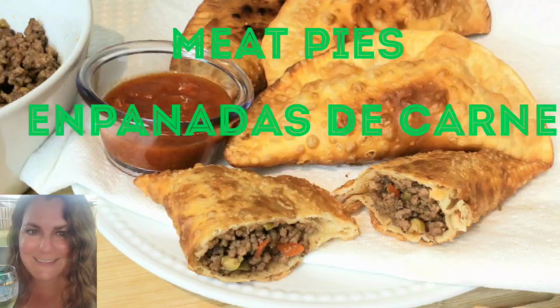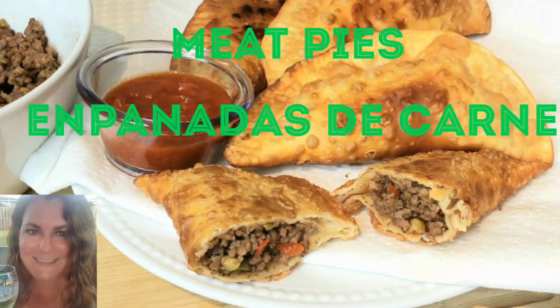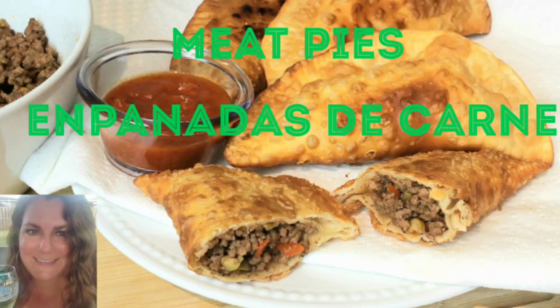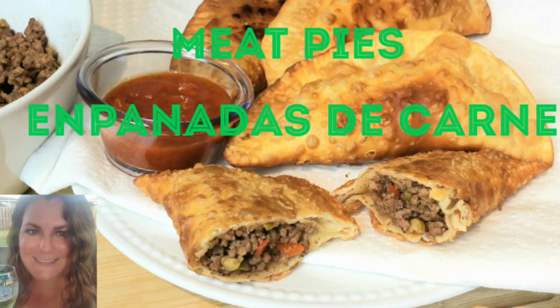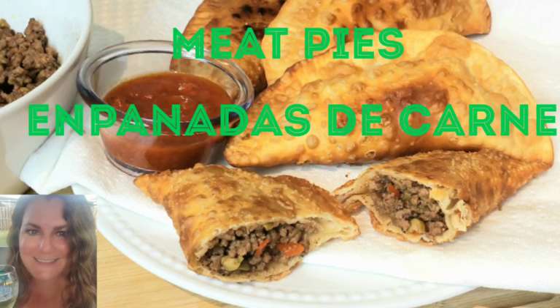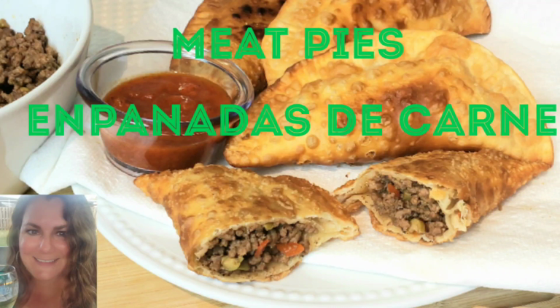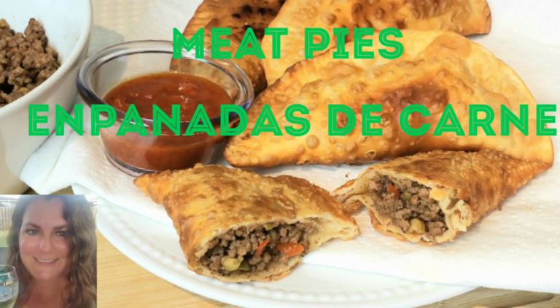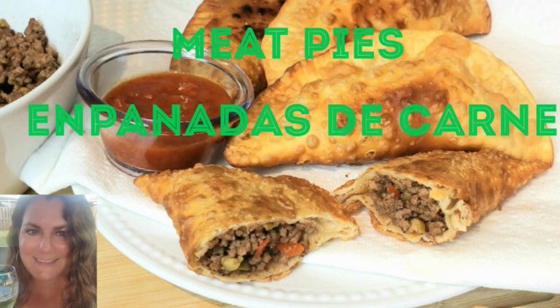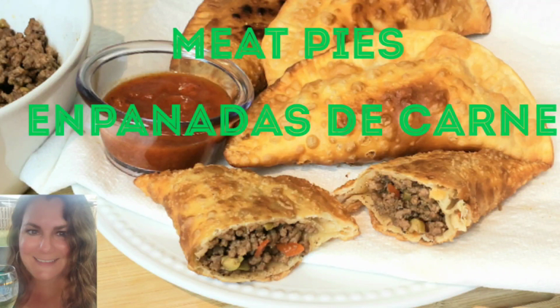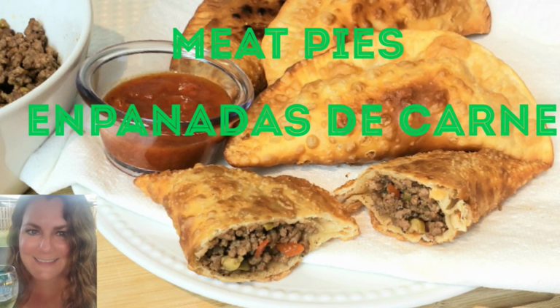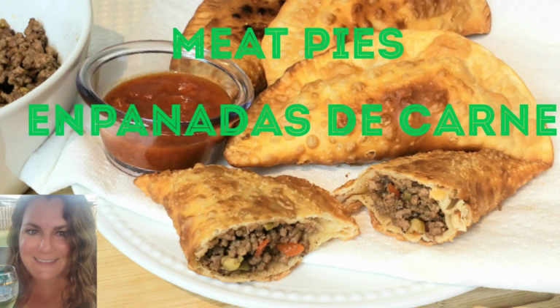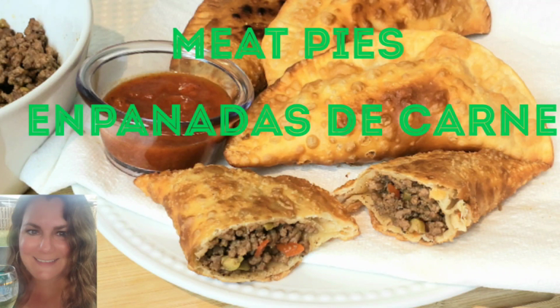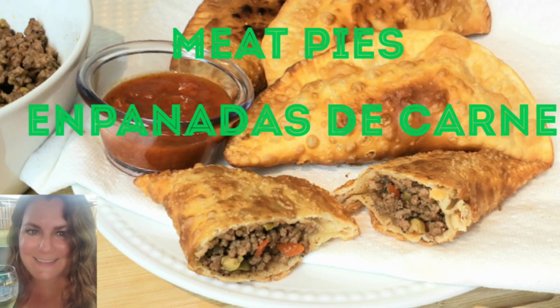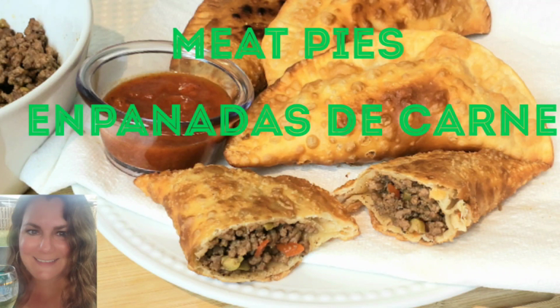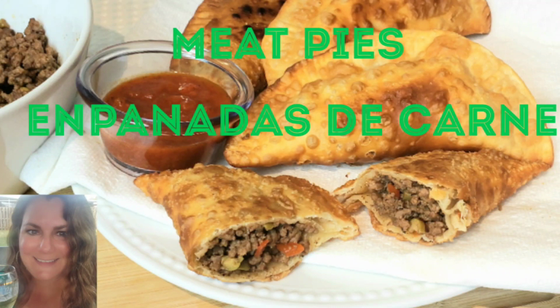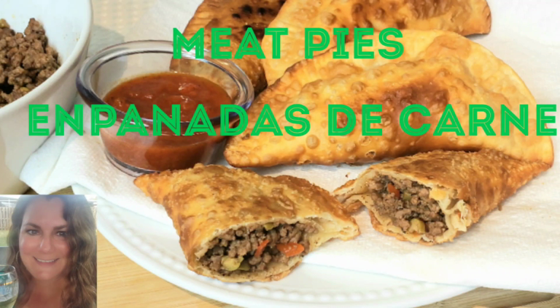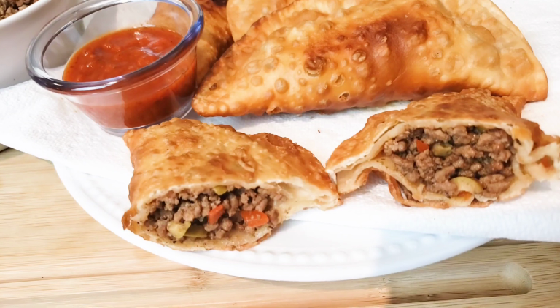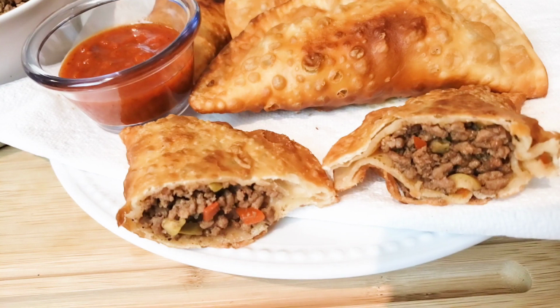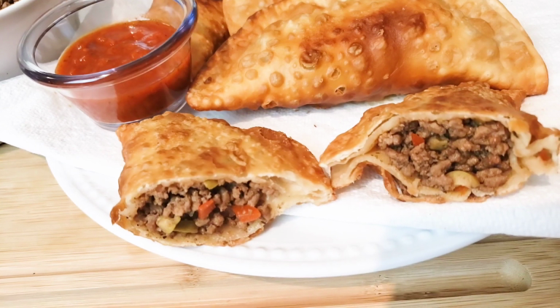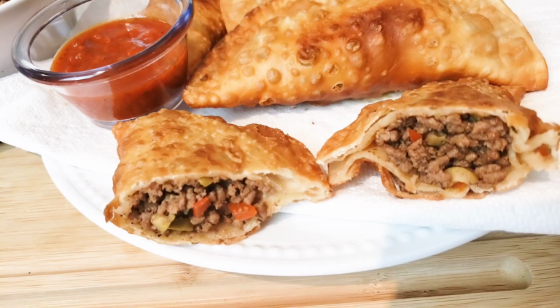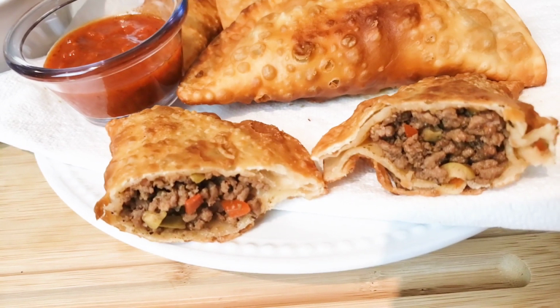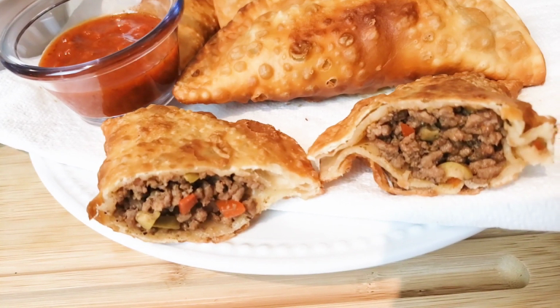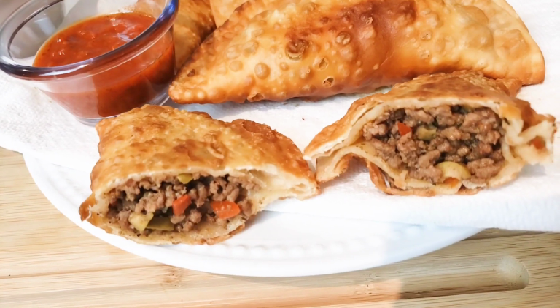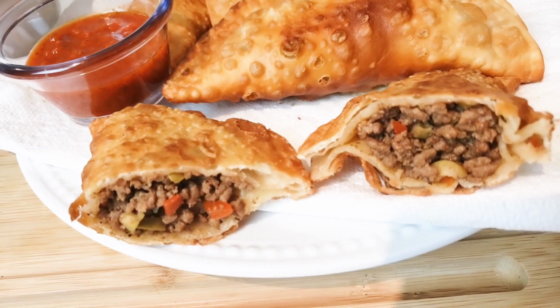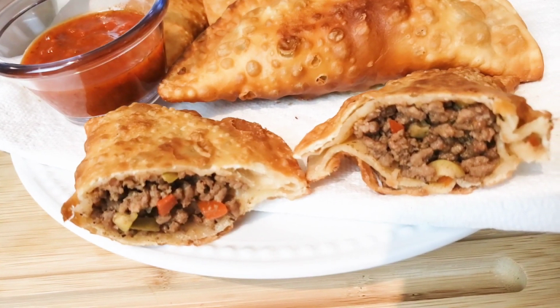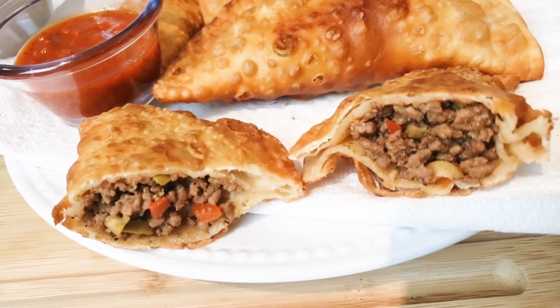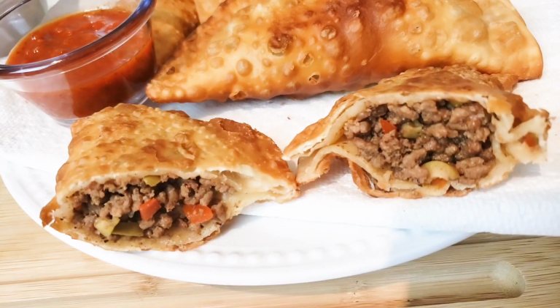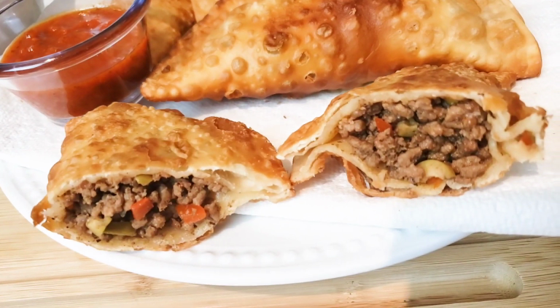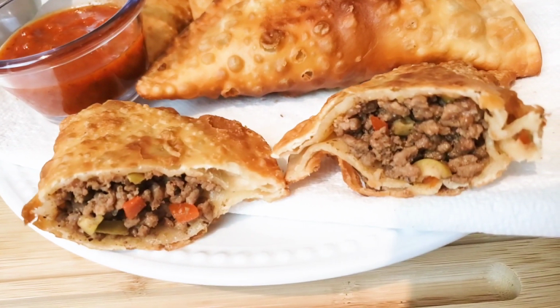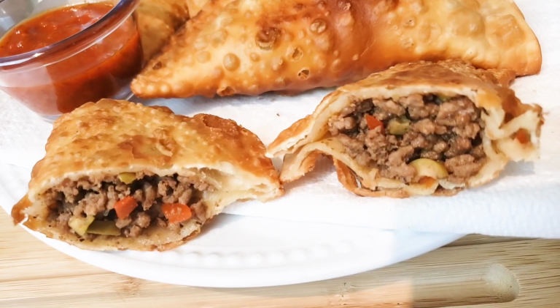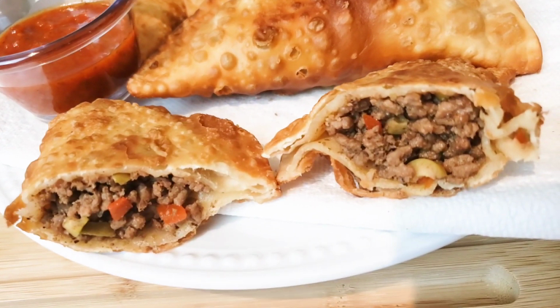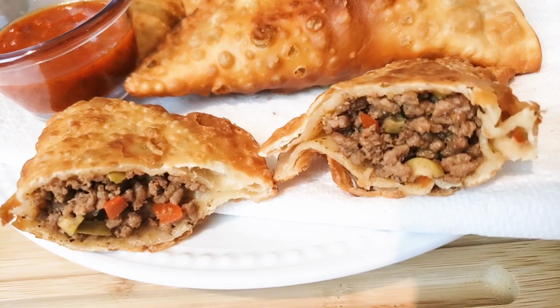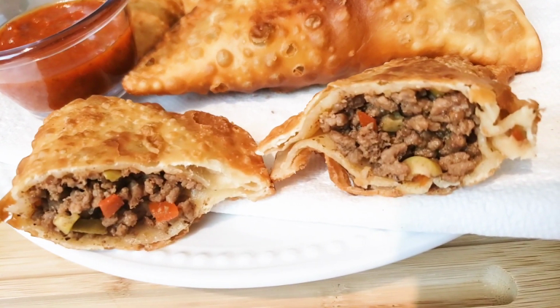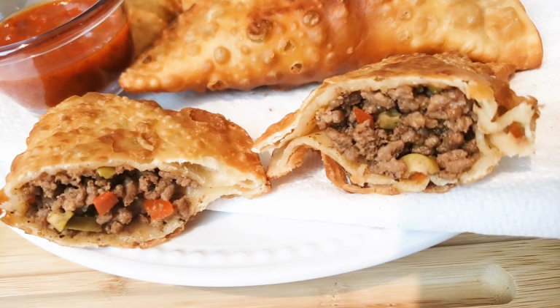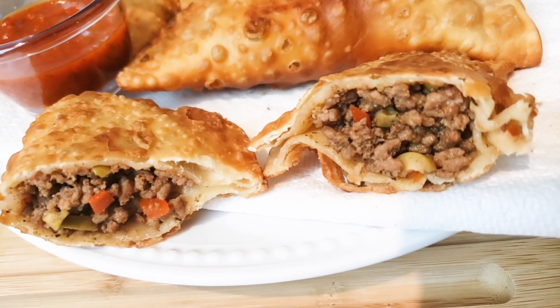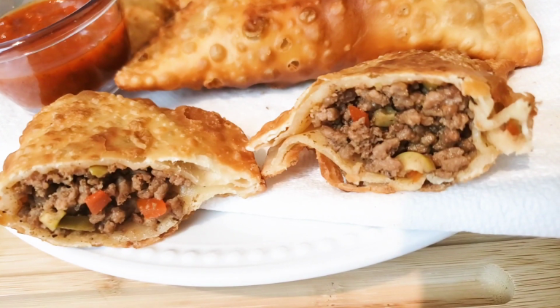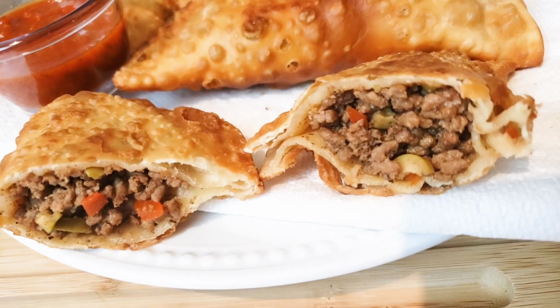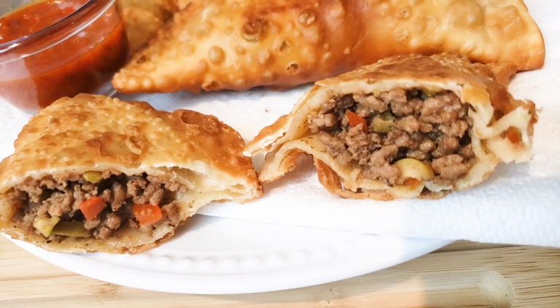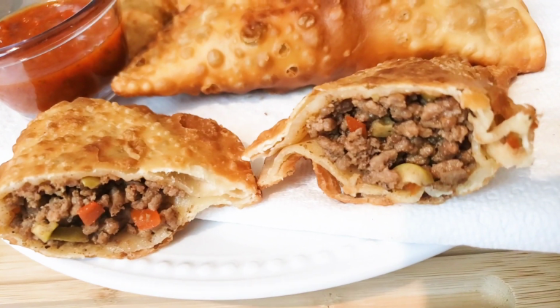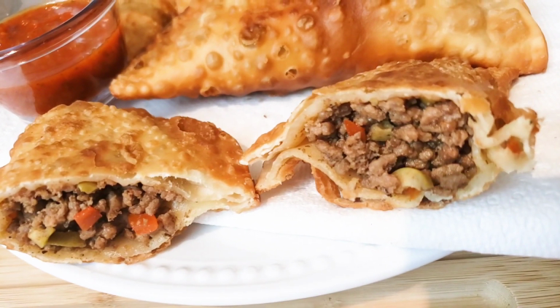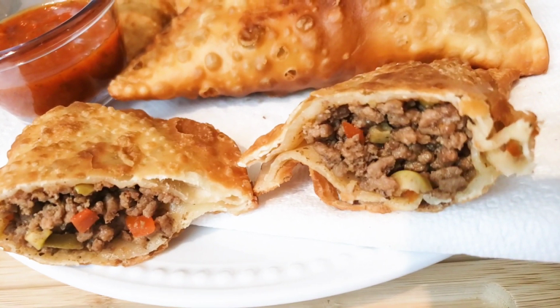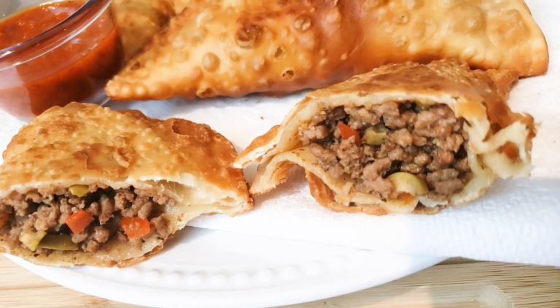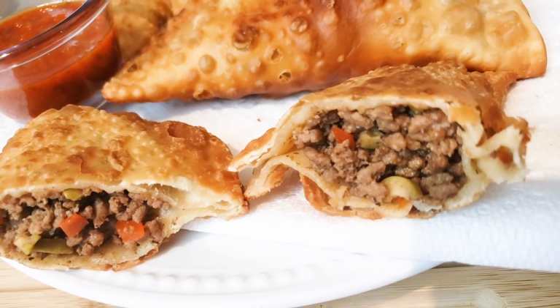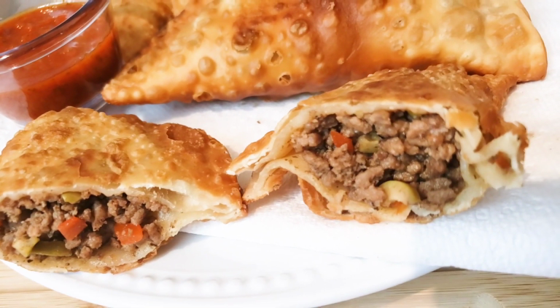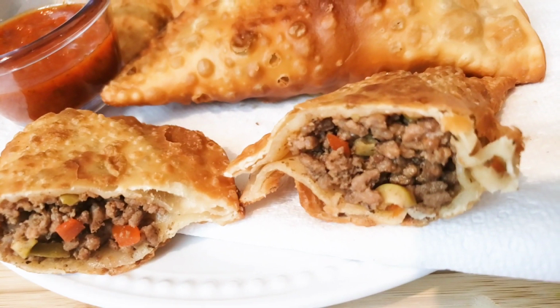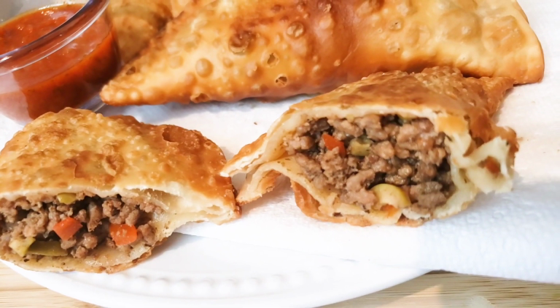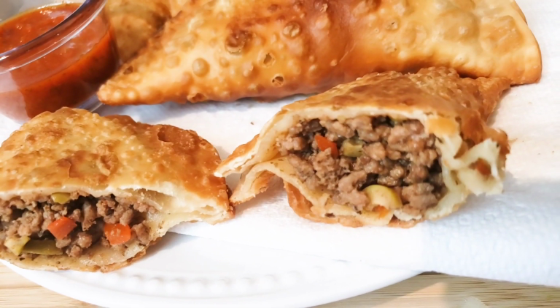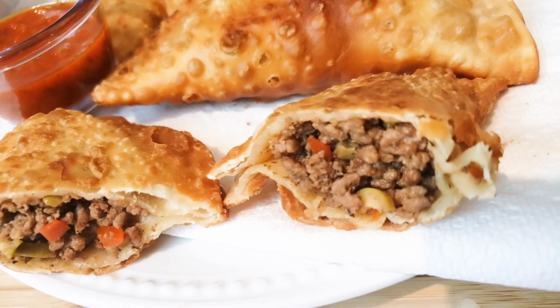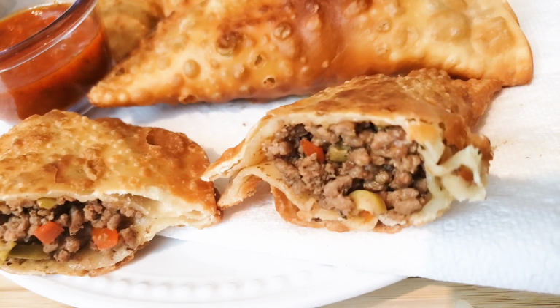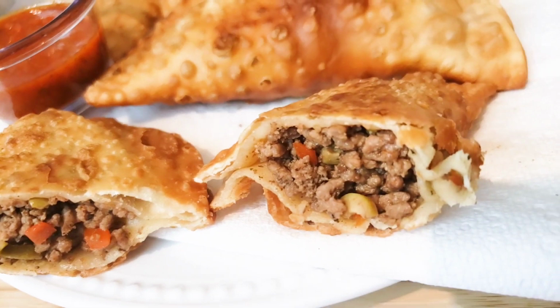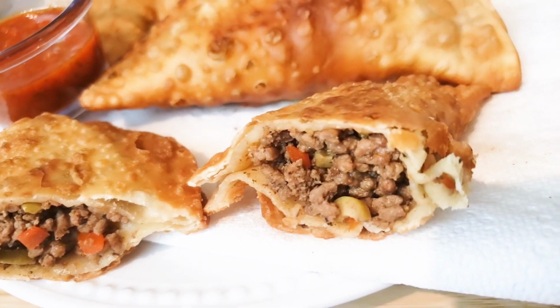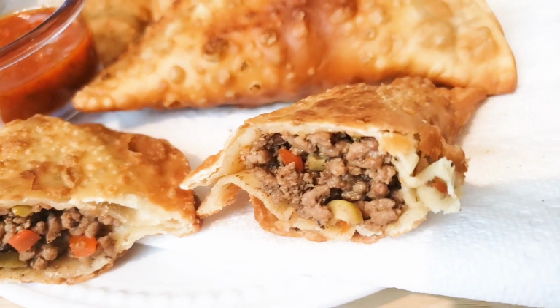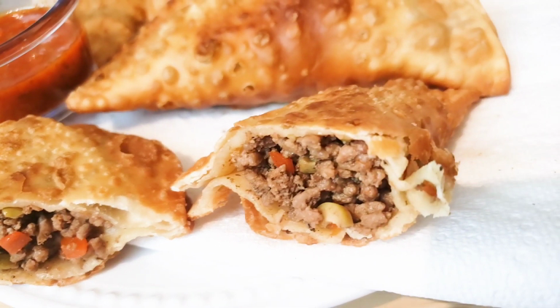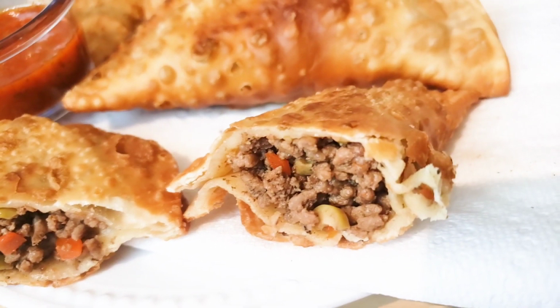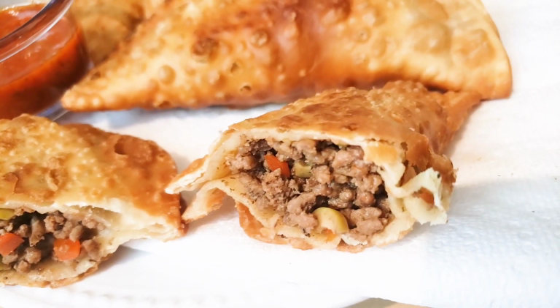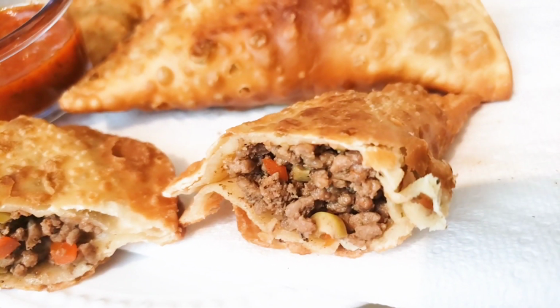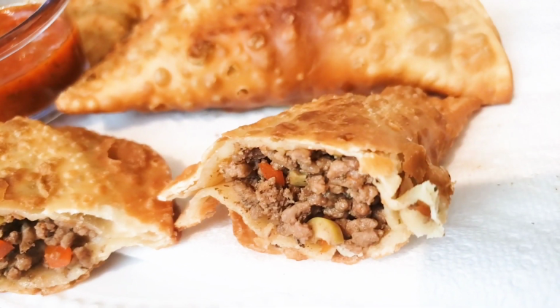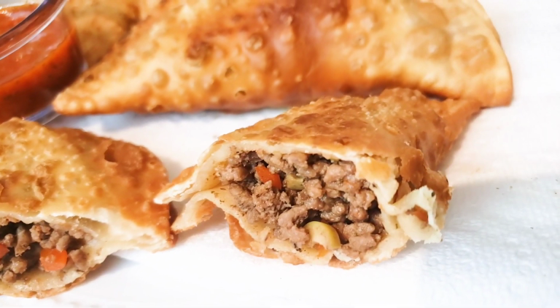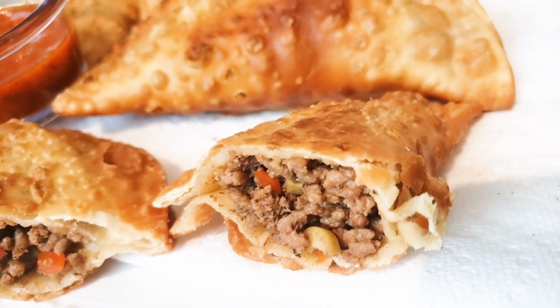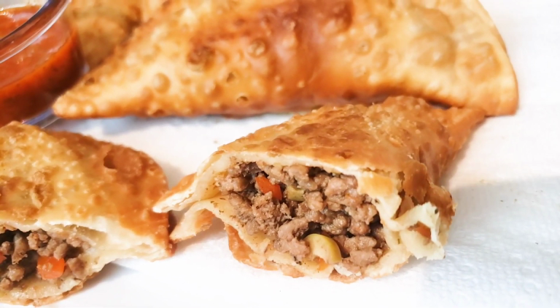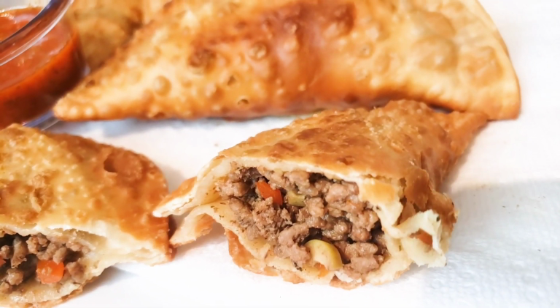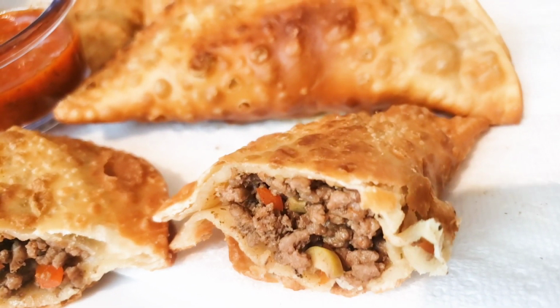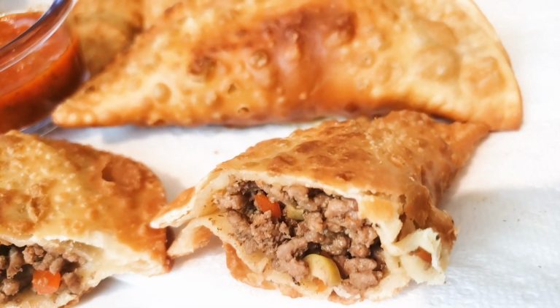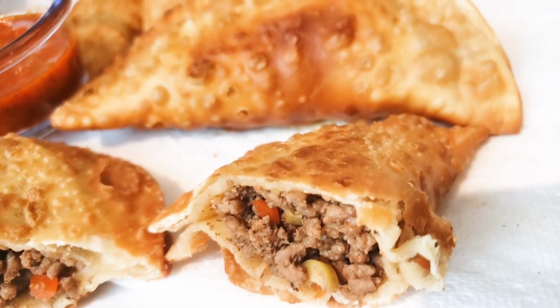Hi everyone, welcome. It's Aileen. Today I'm going to show you how I make these simple meat pies or empanadas de carne.